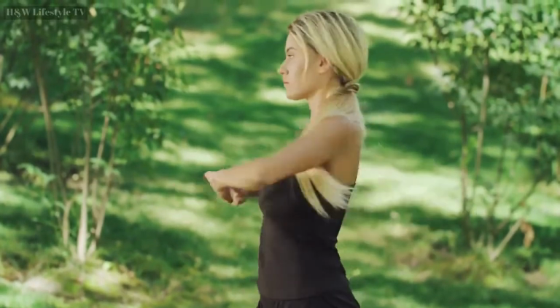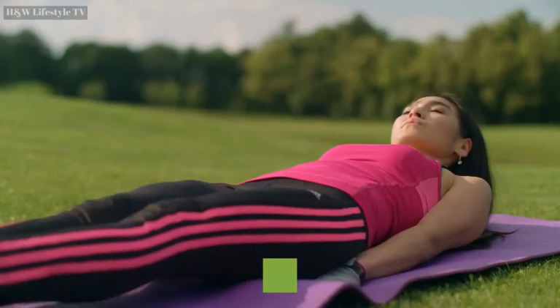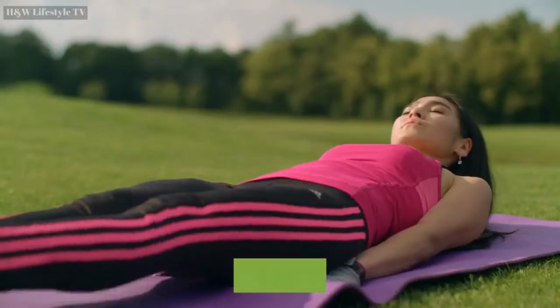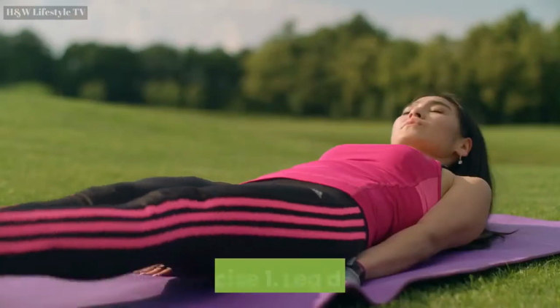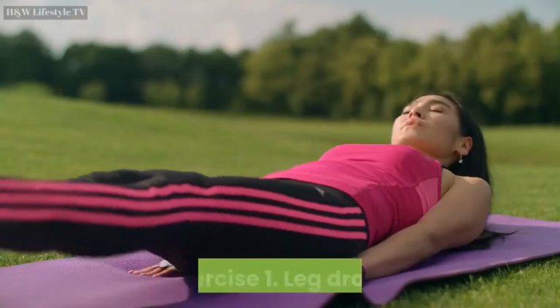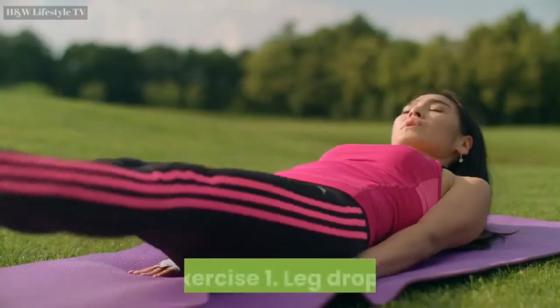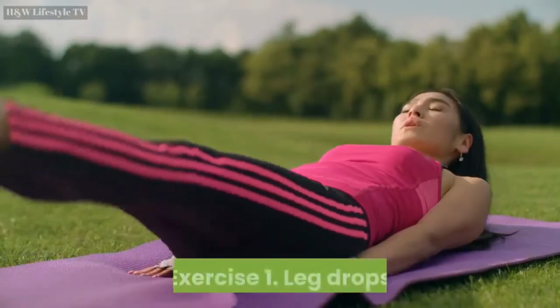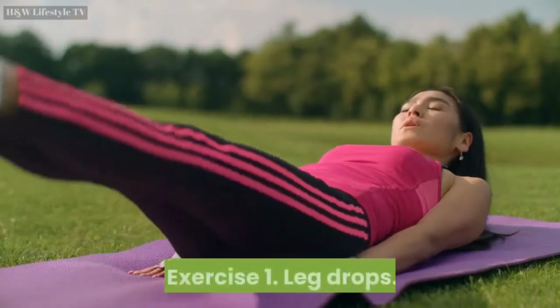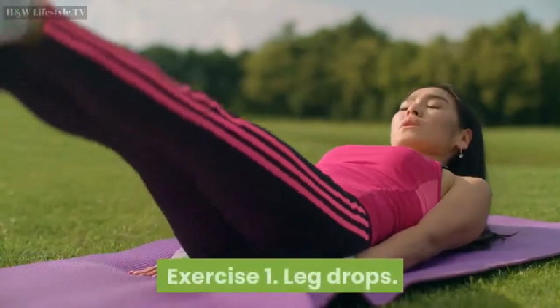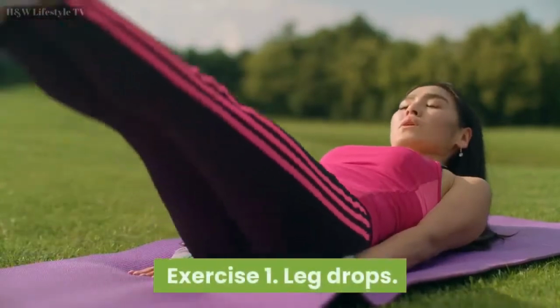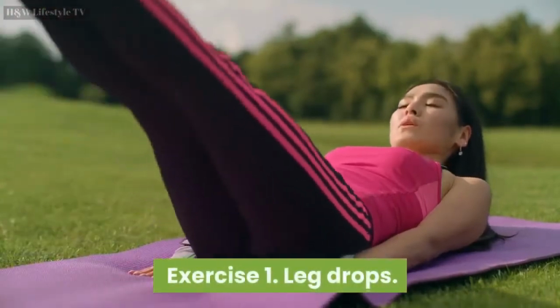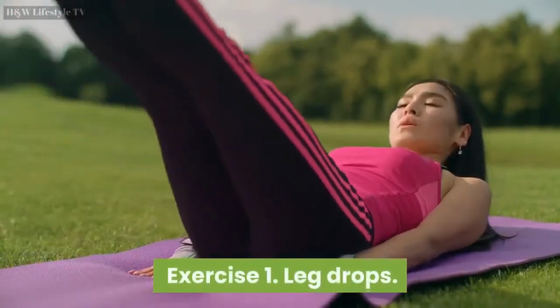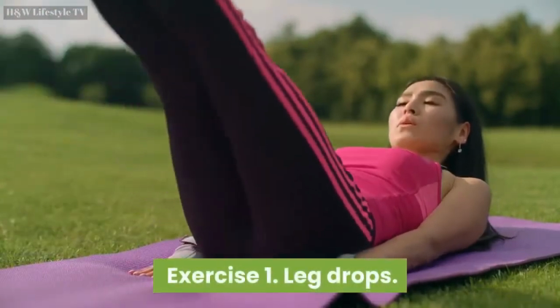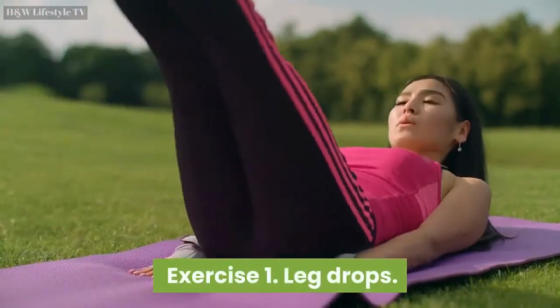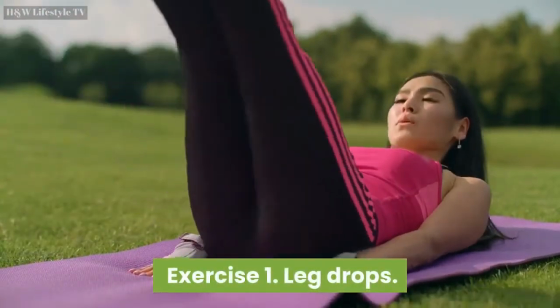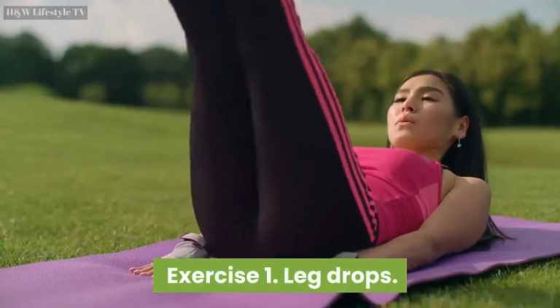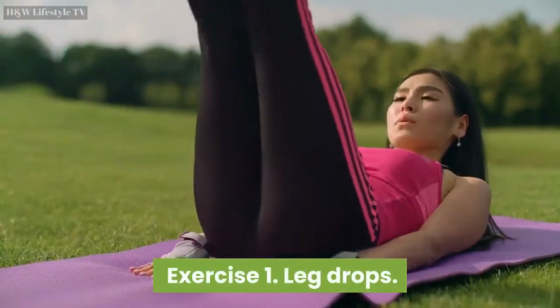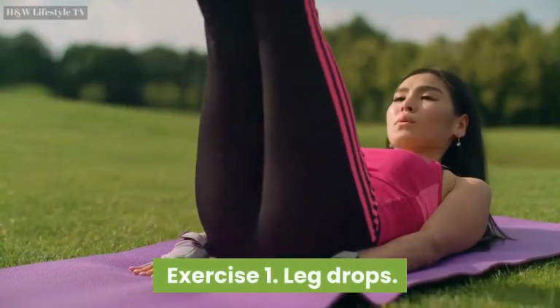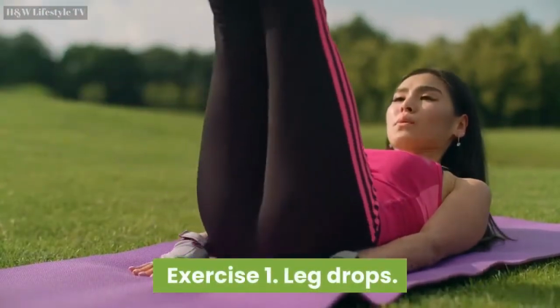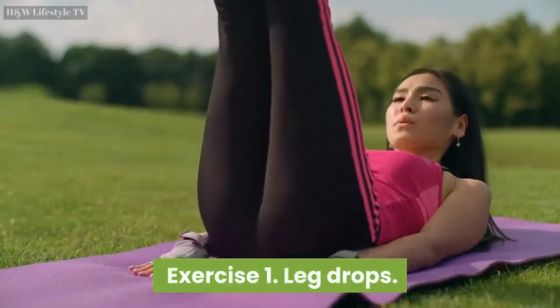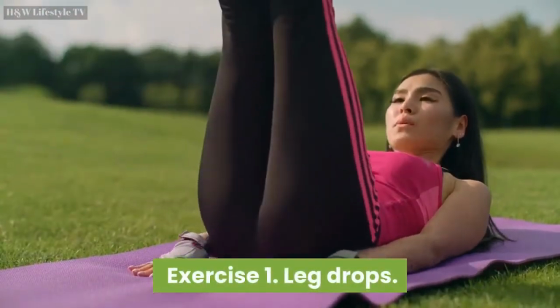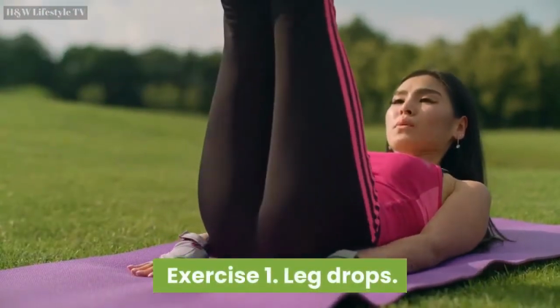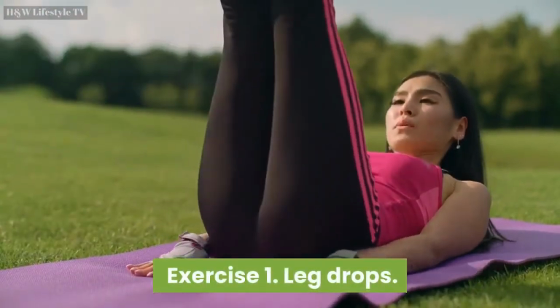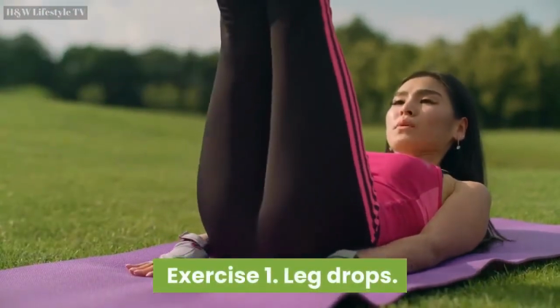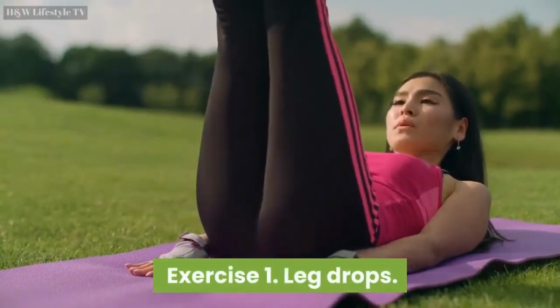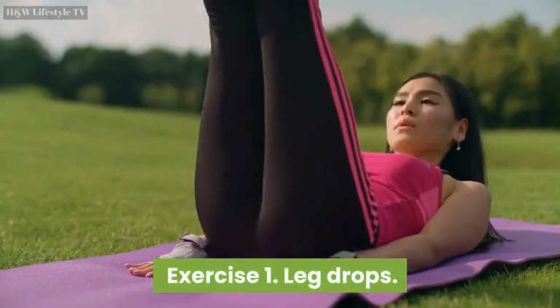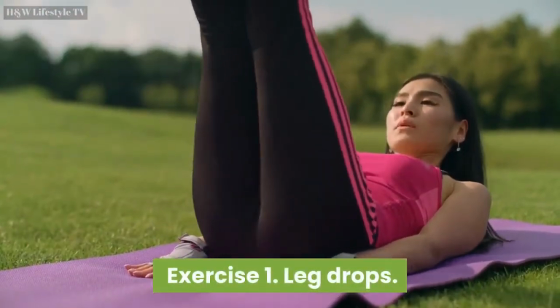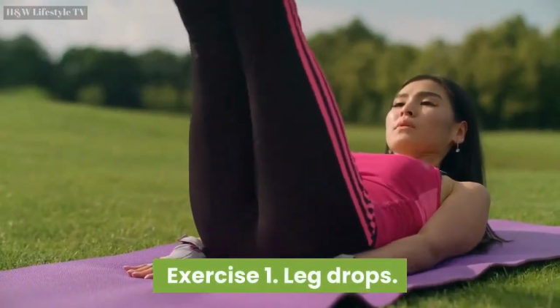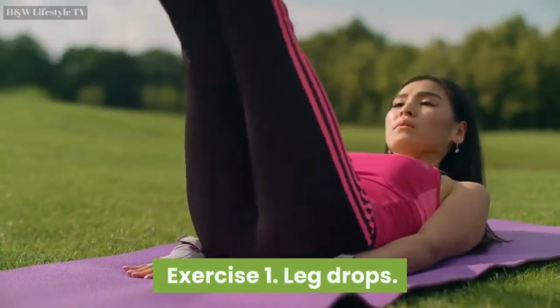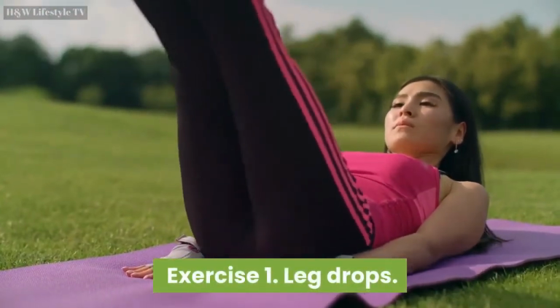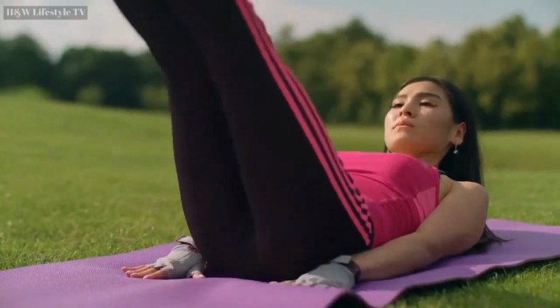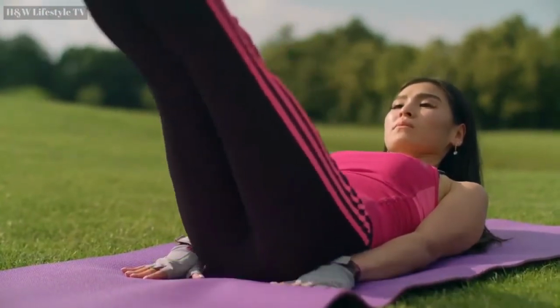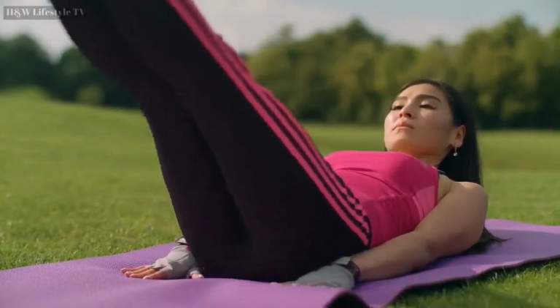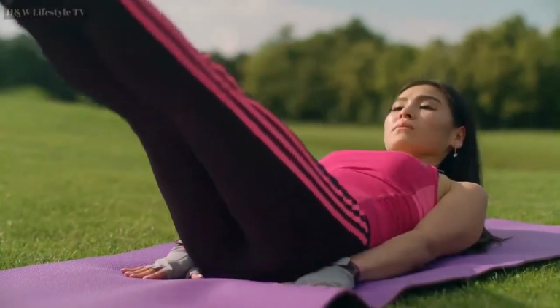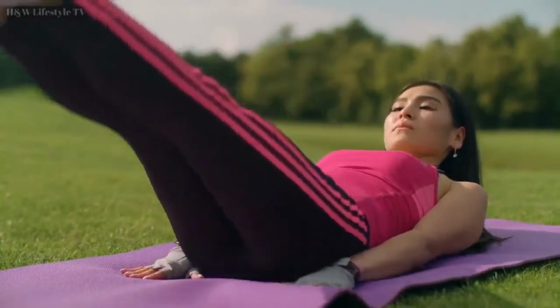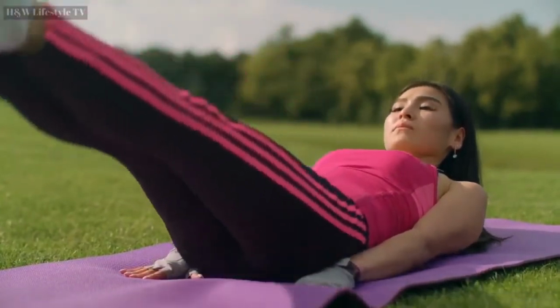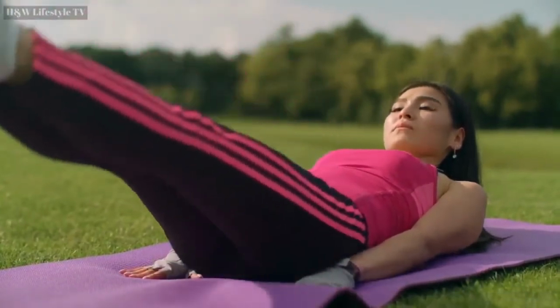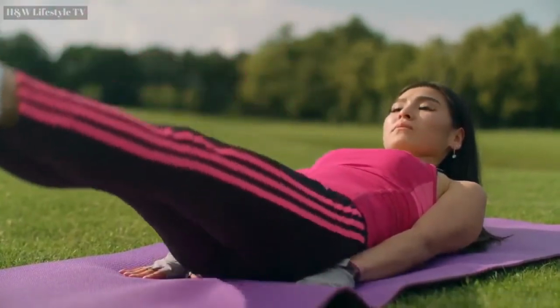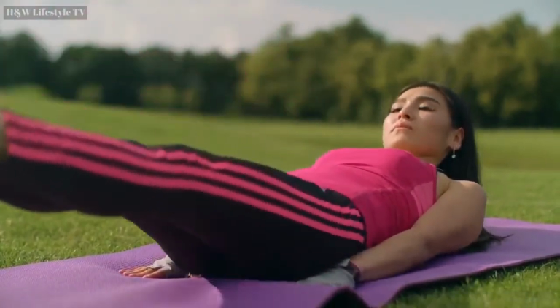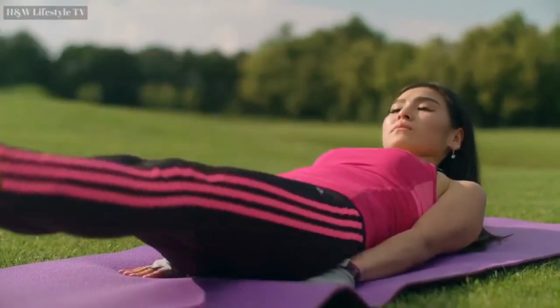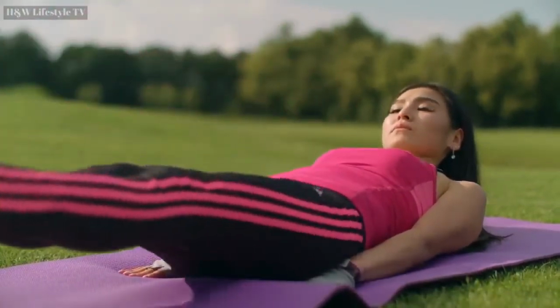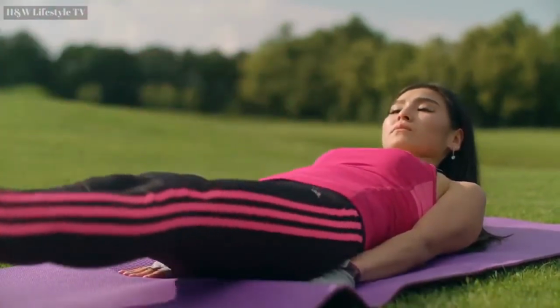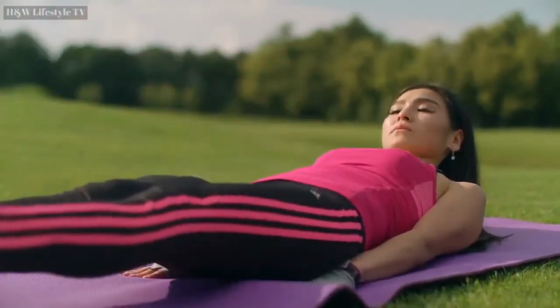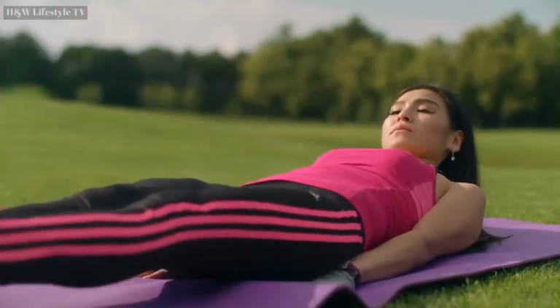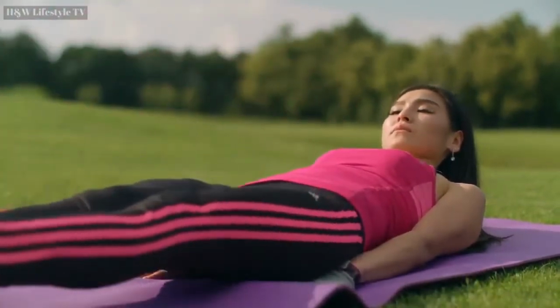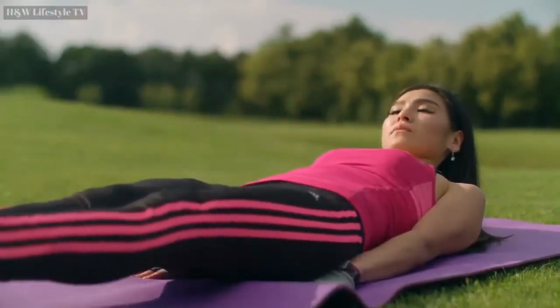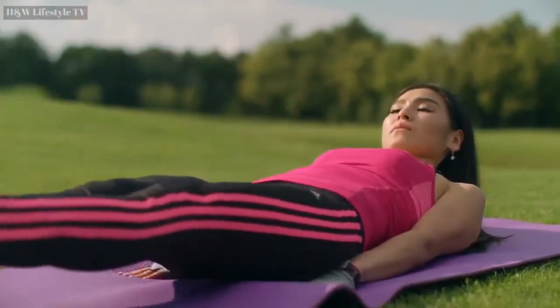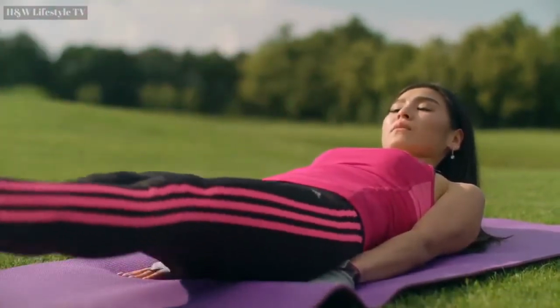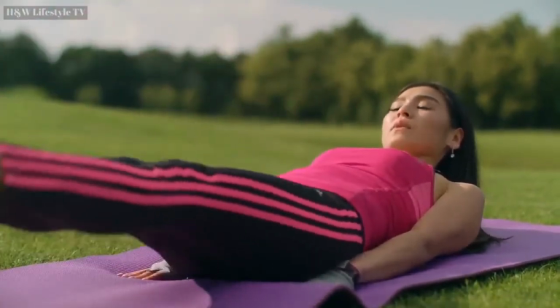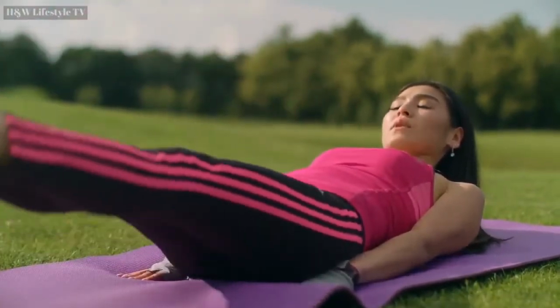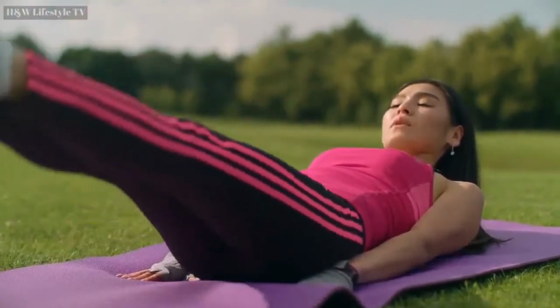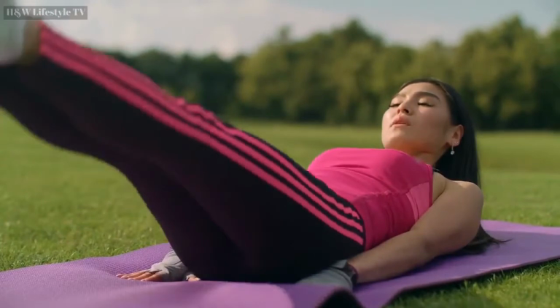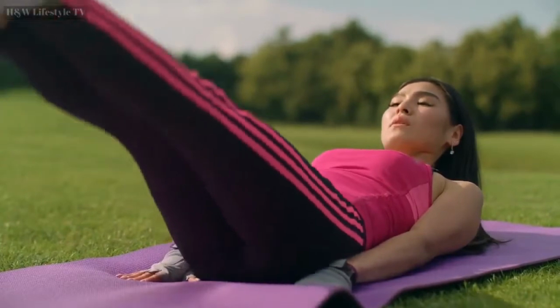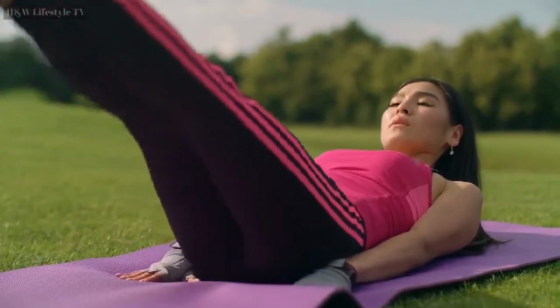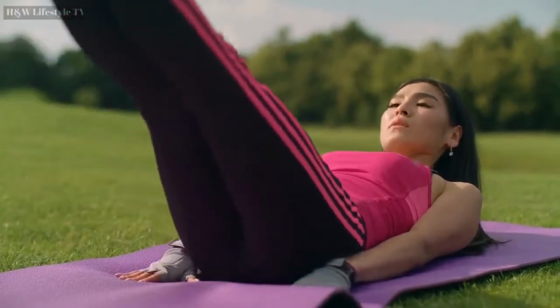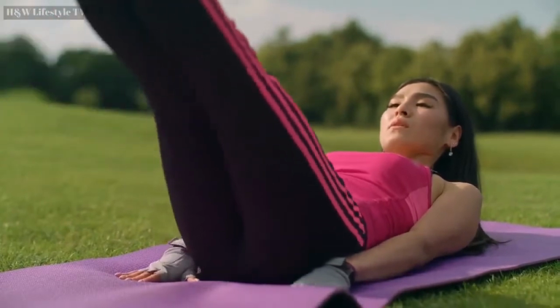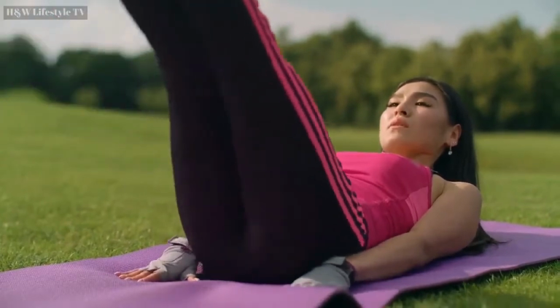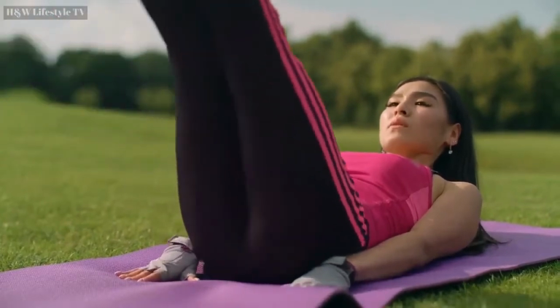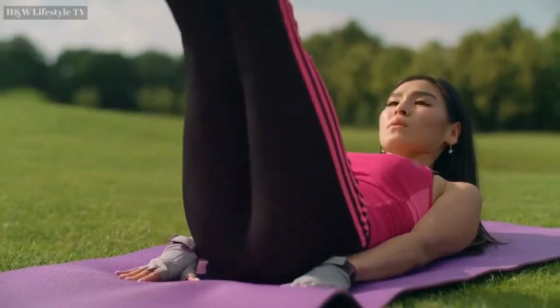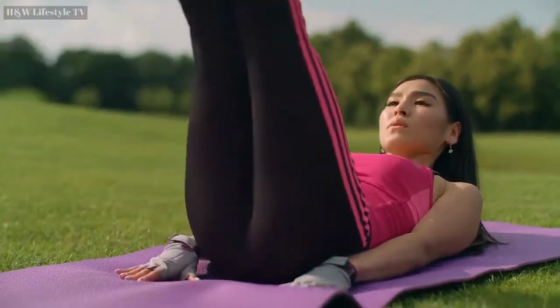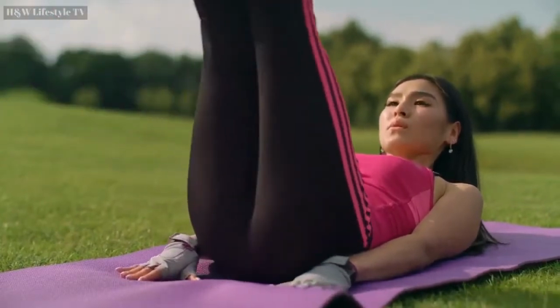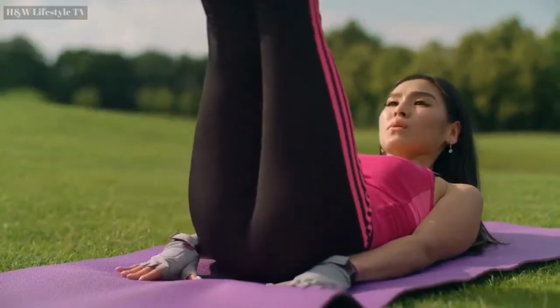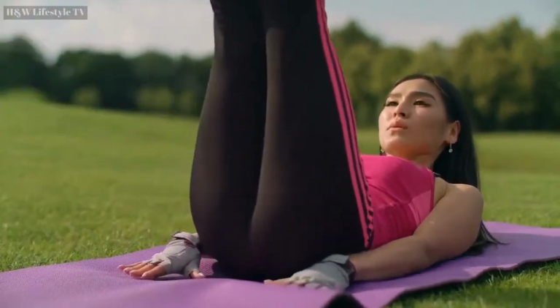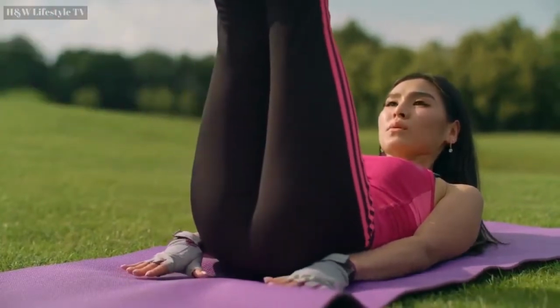Exercise 1: Leg Drops. Repeat for 30 seconds. Countdown starts now.